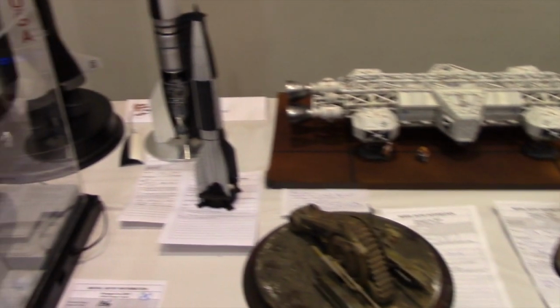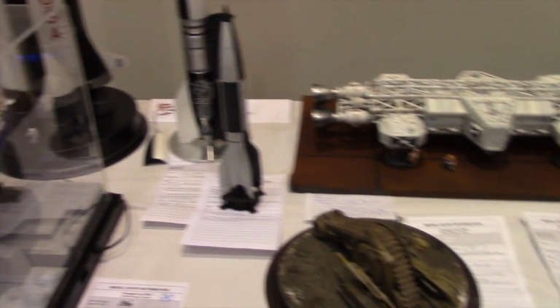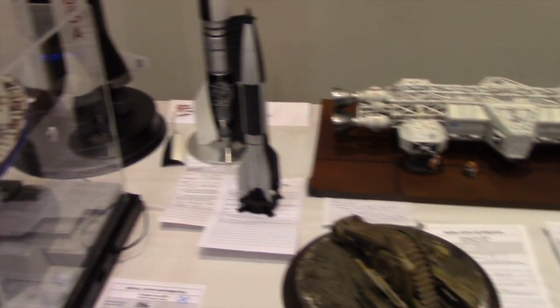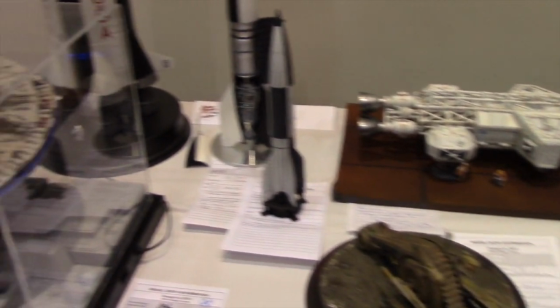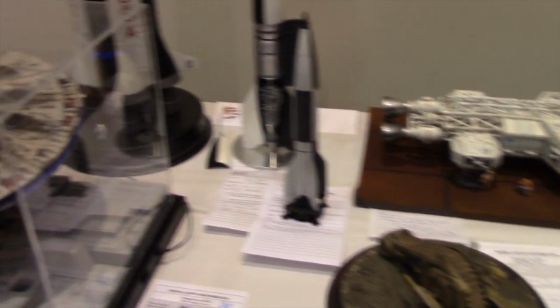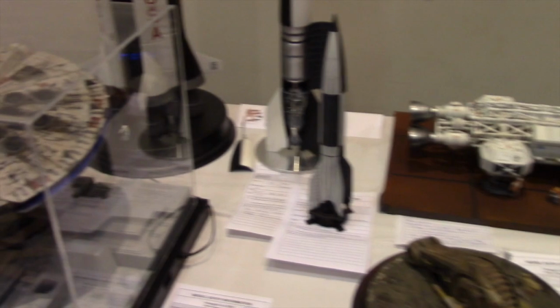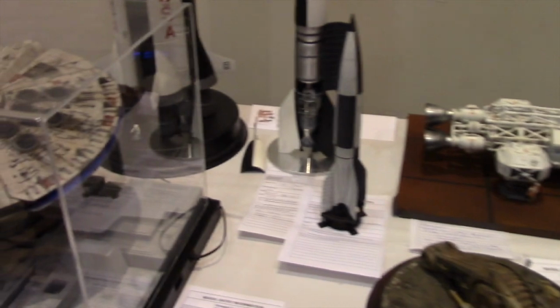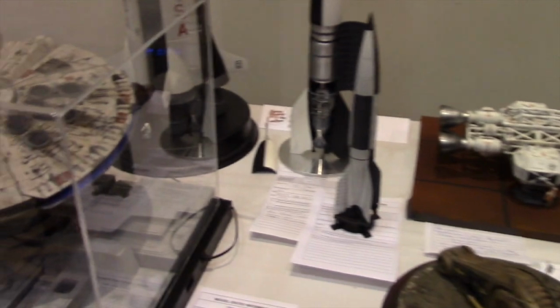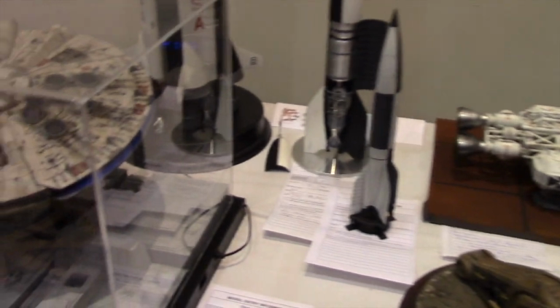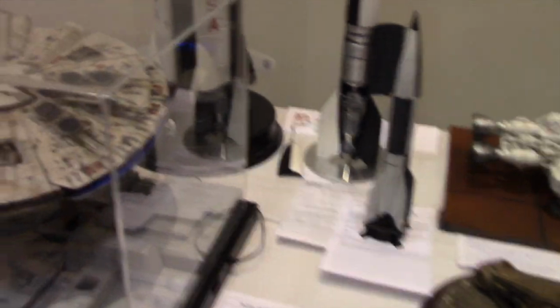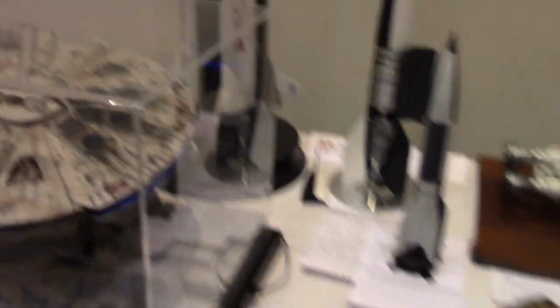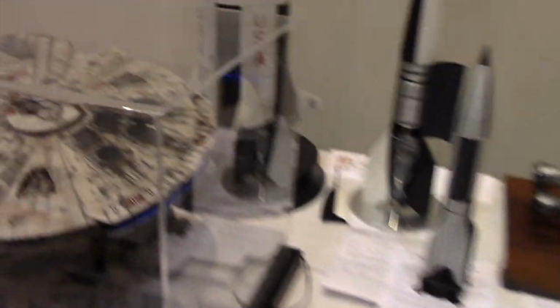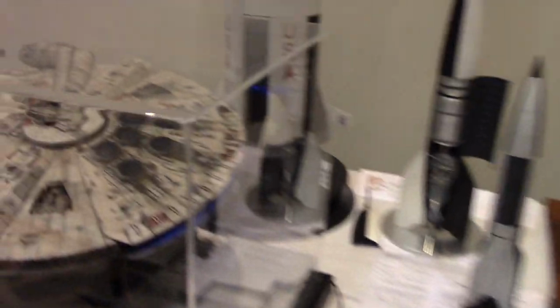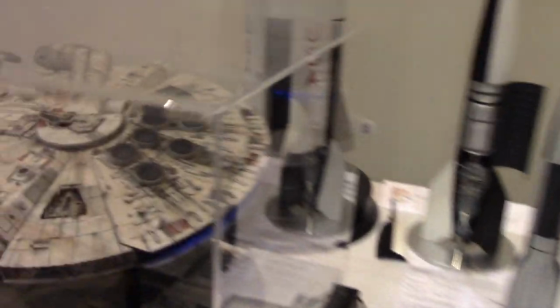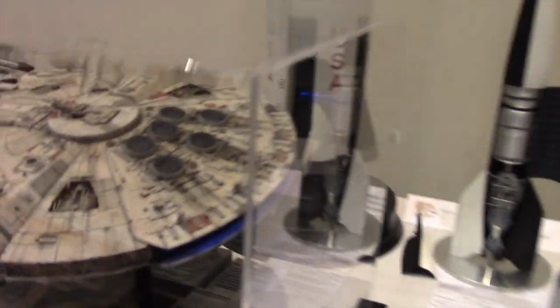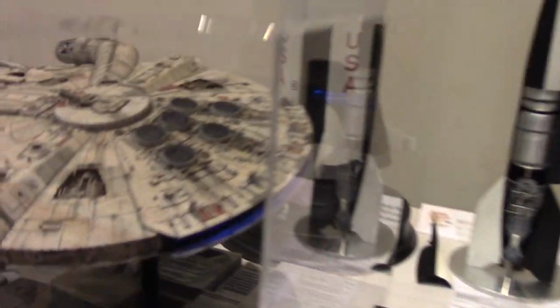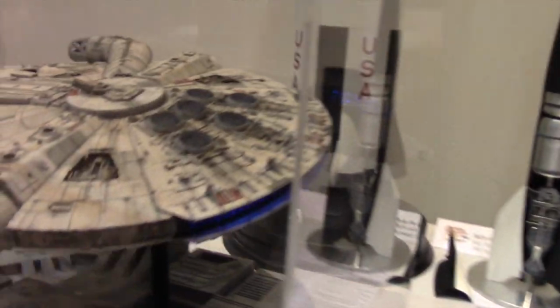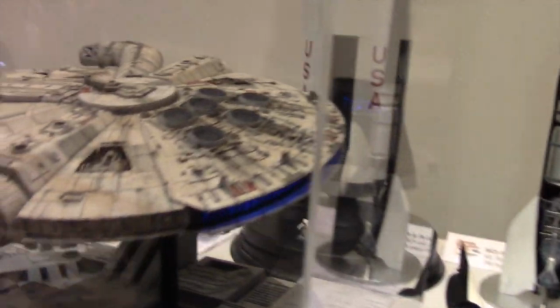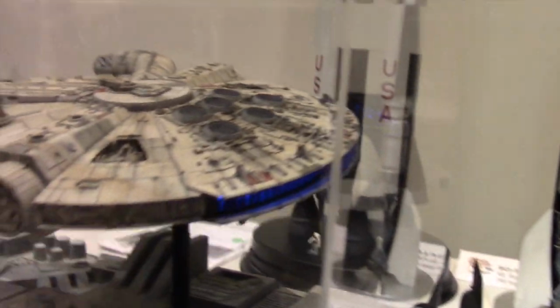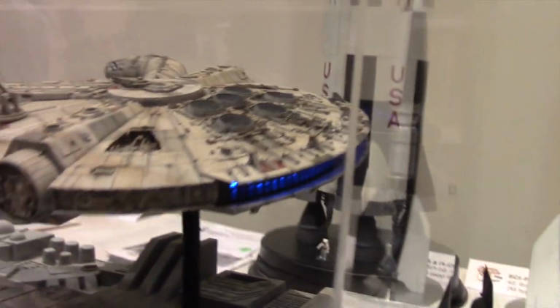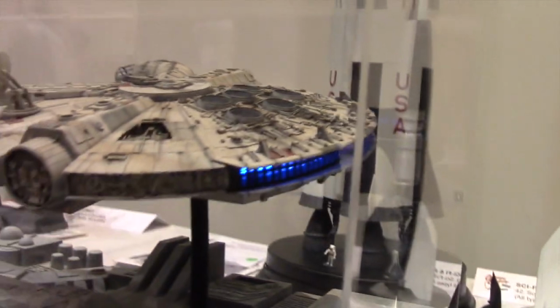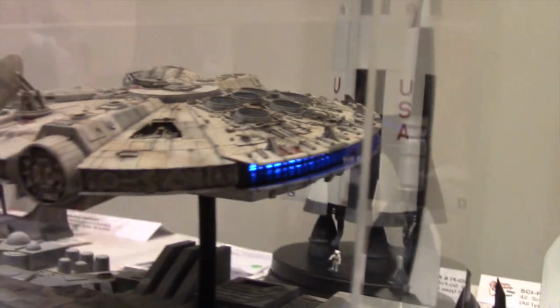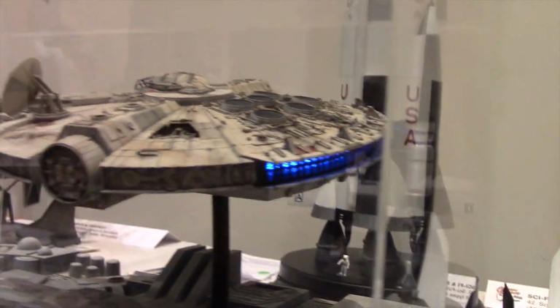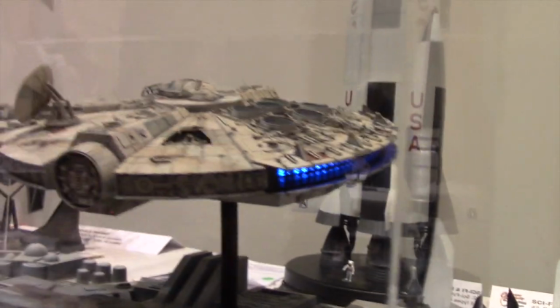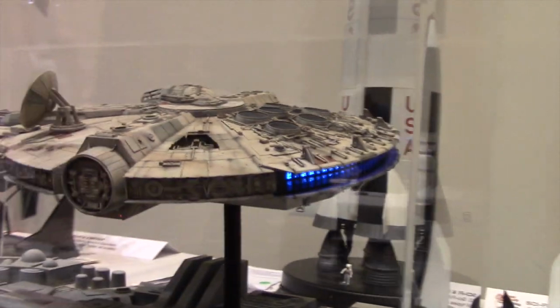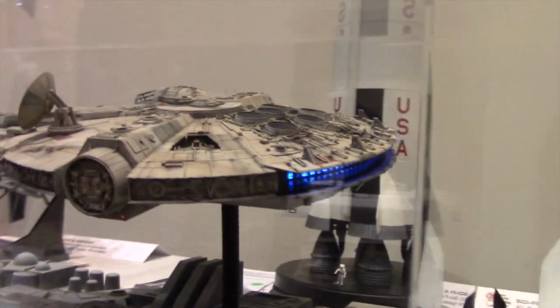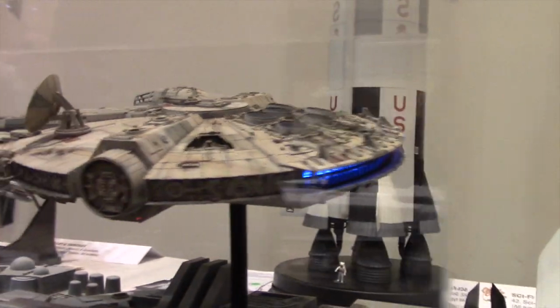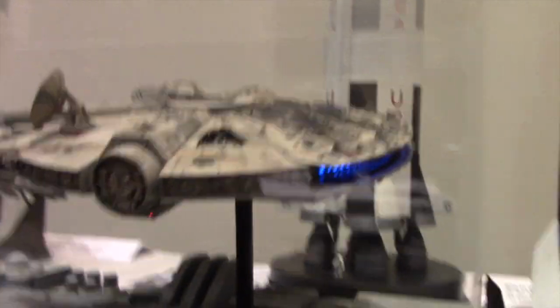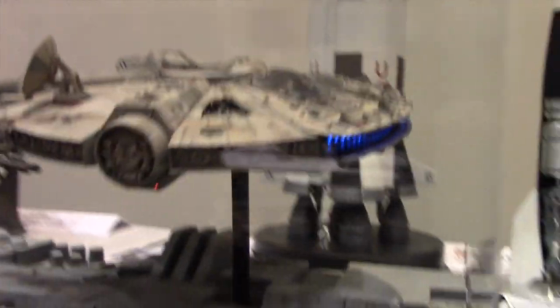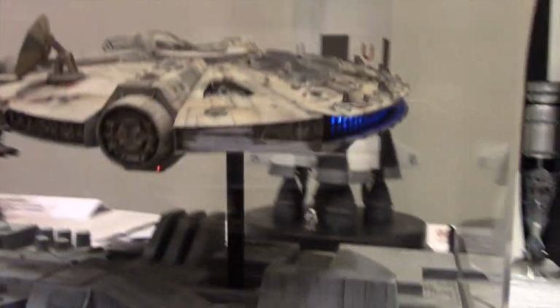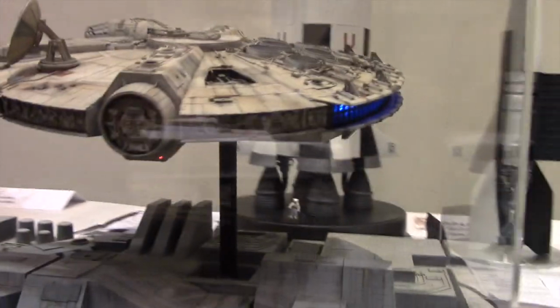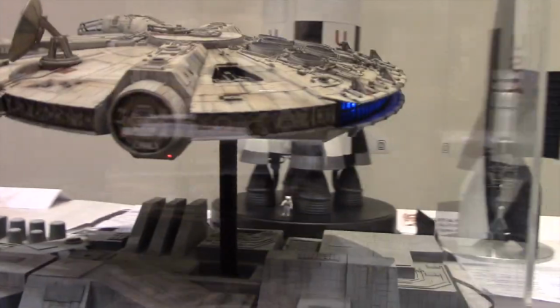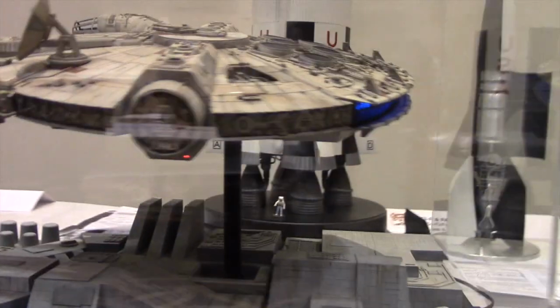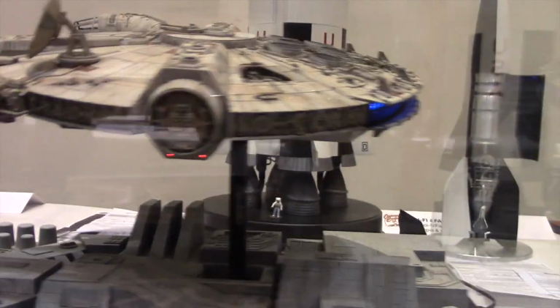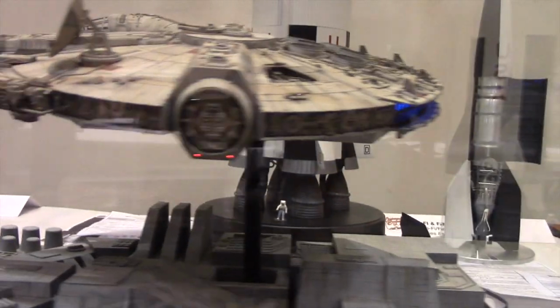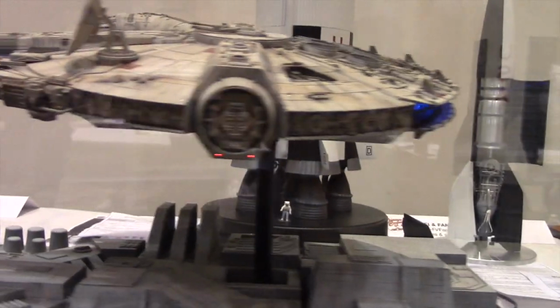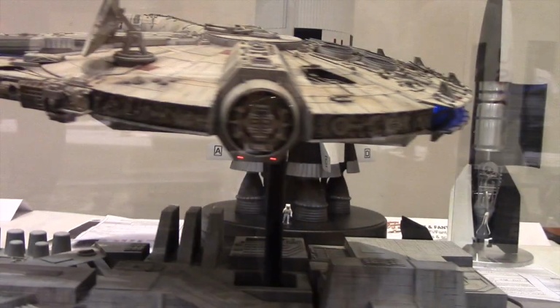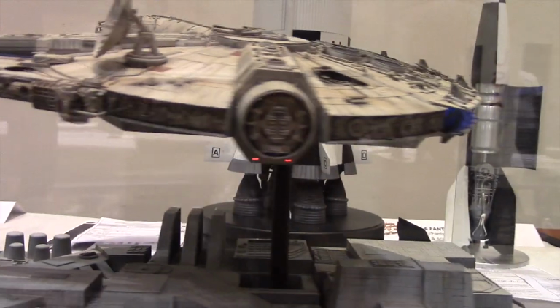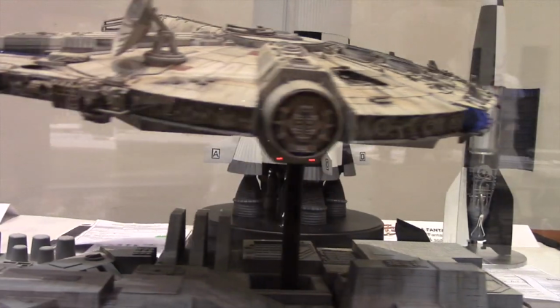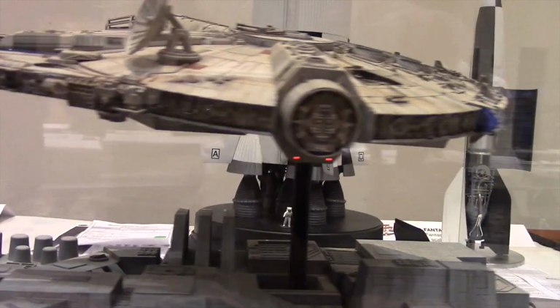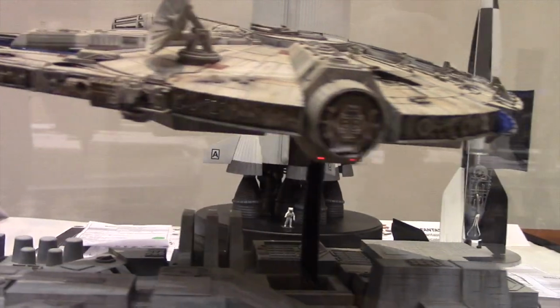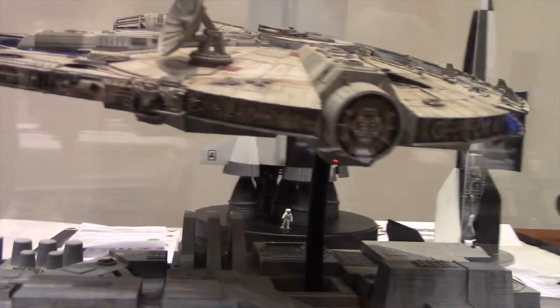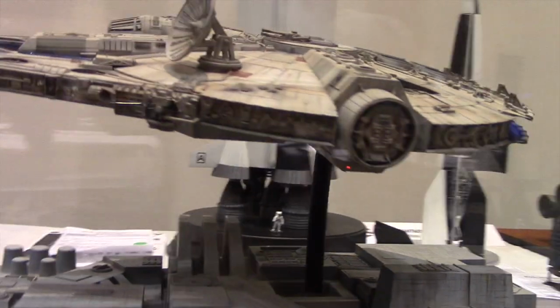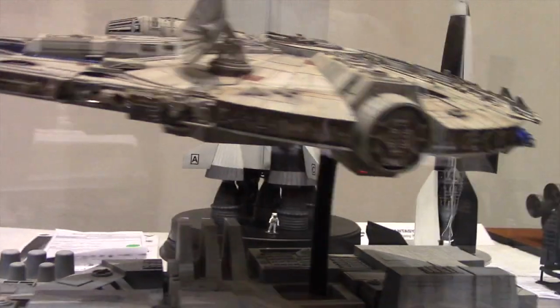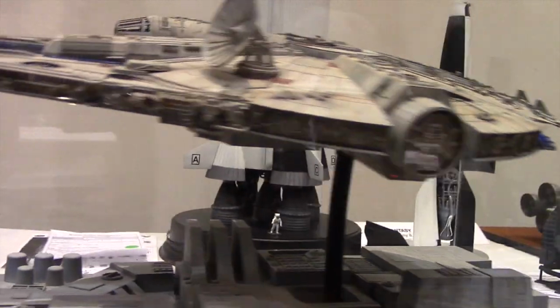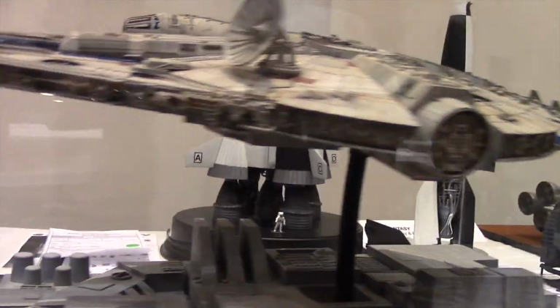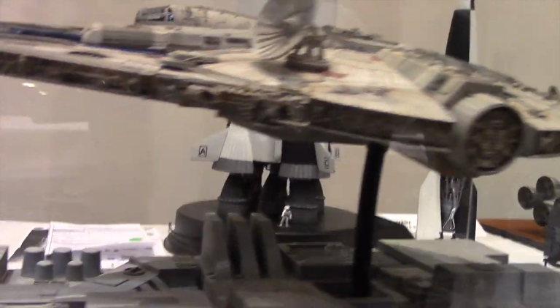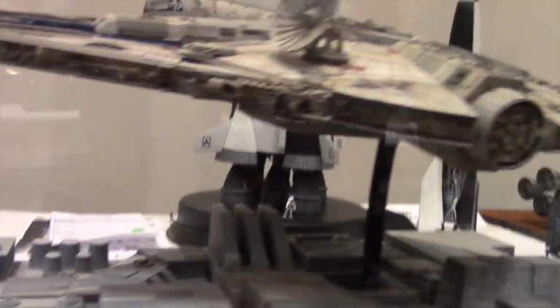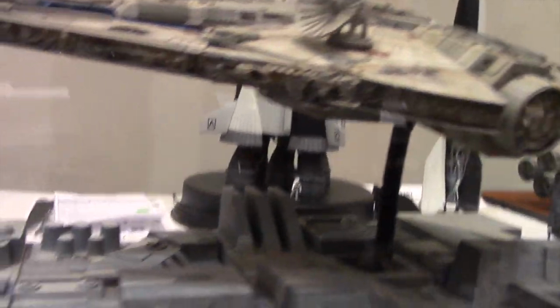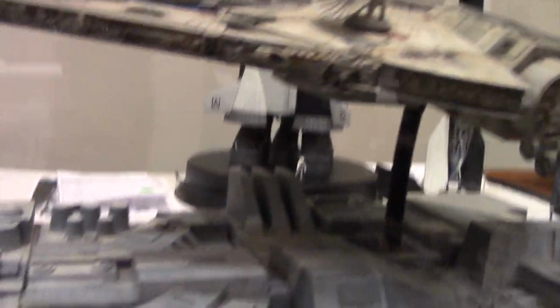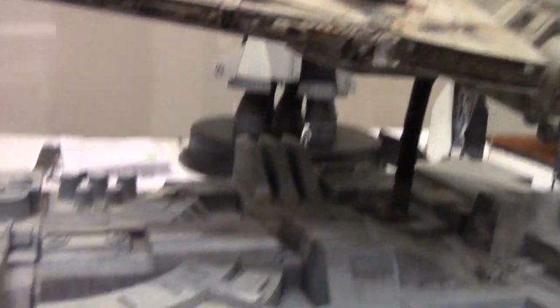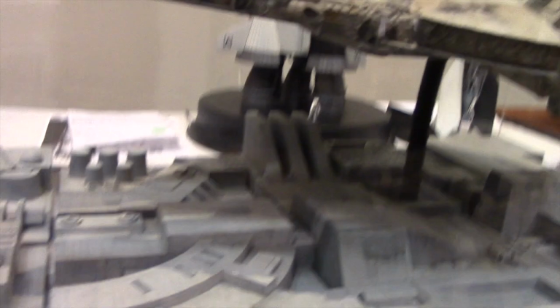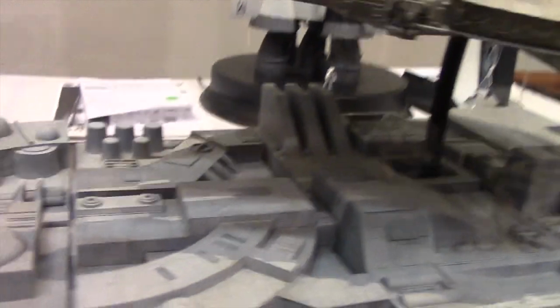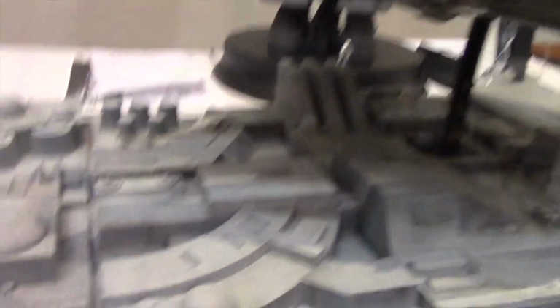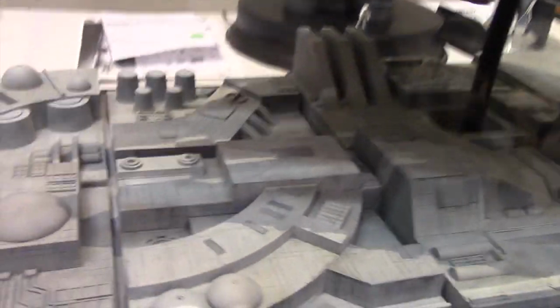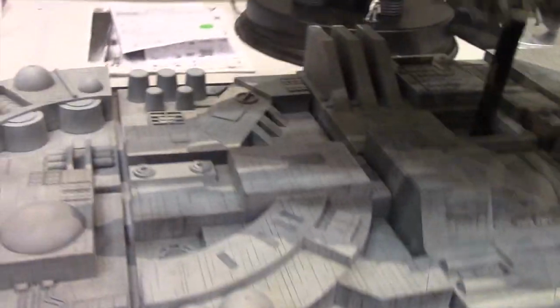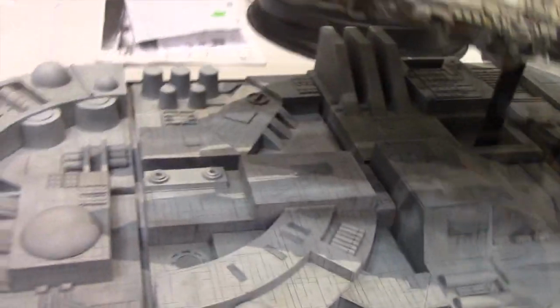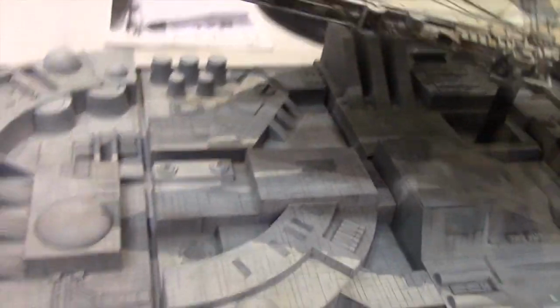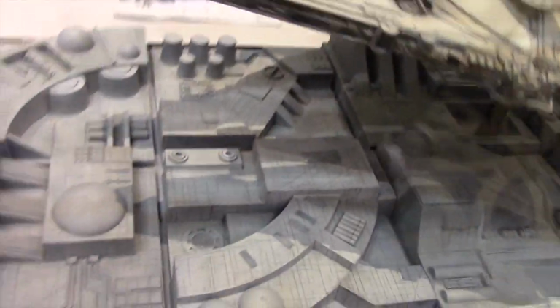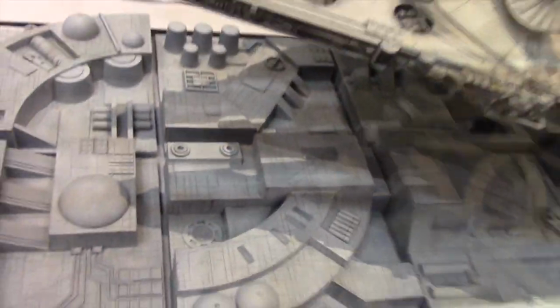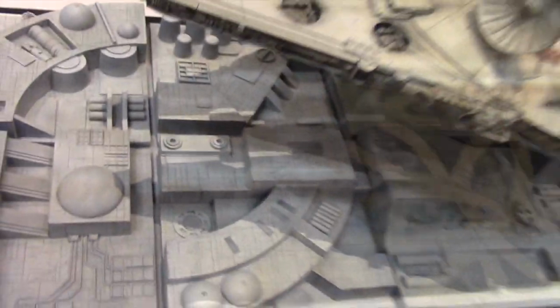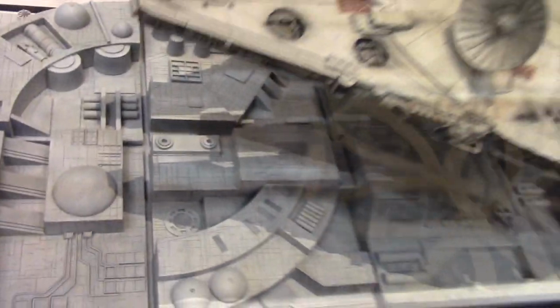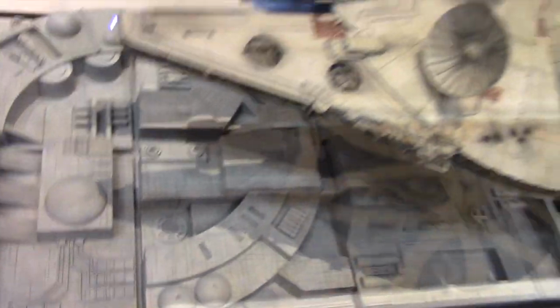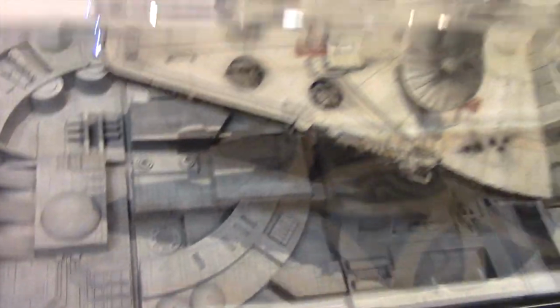As you can see here, eventually more entries to the sci-fi category arrived, including this beautifully decorated Fine Molds Millennium Falcon.